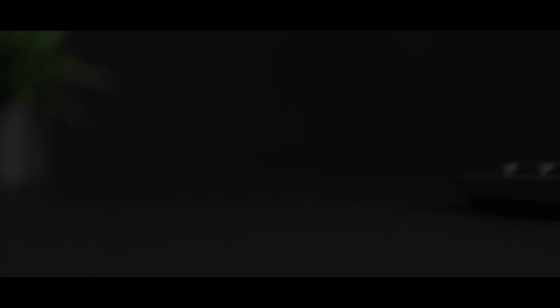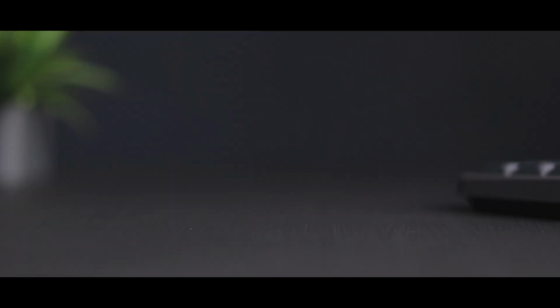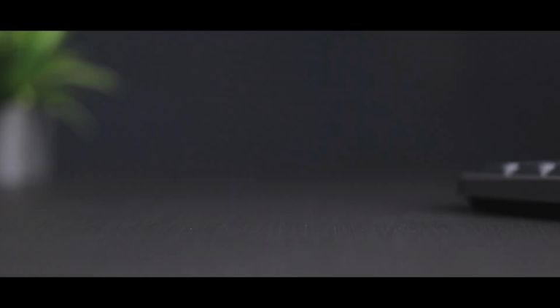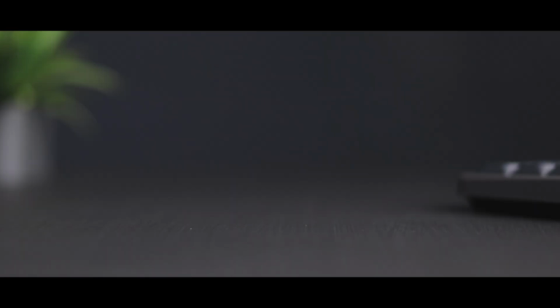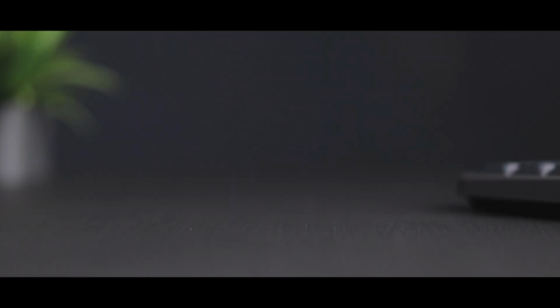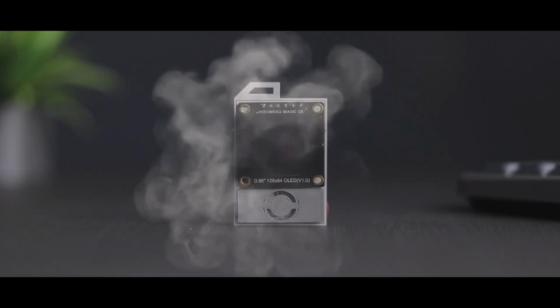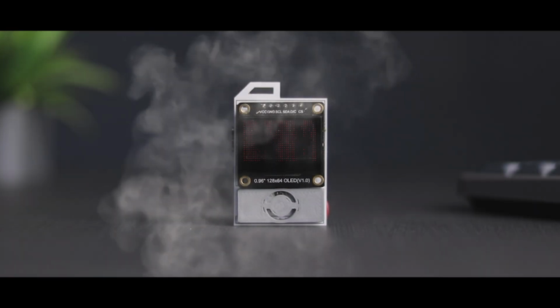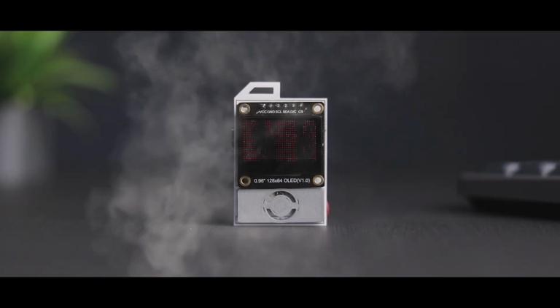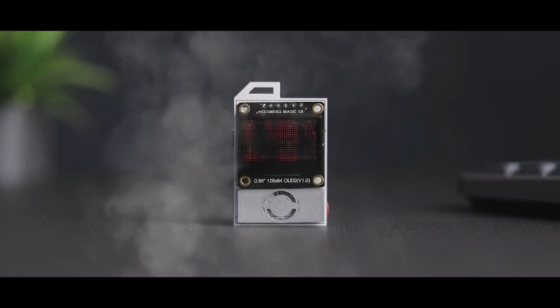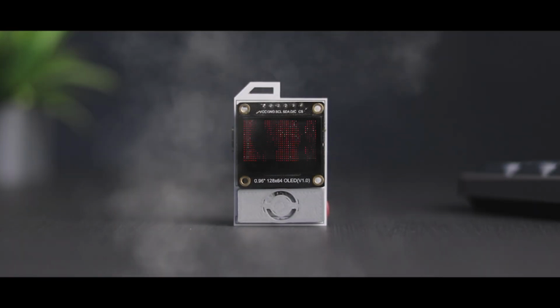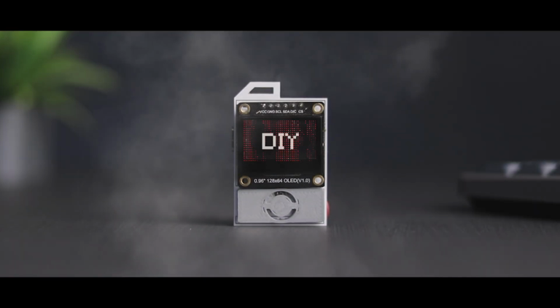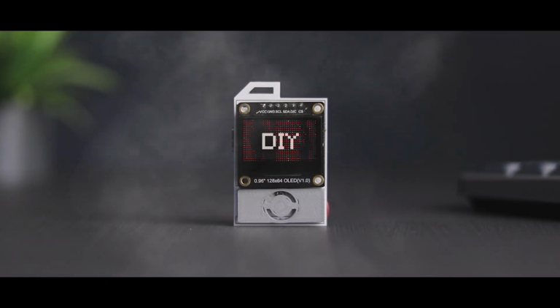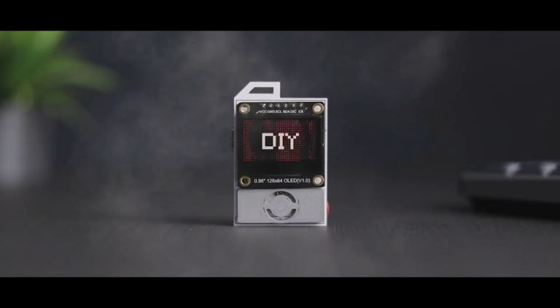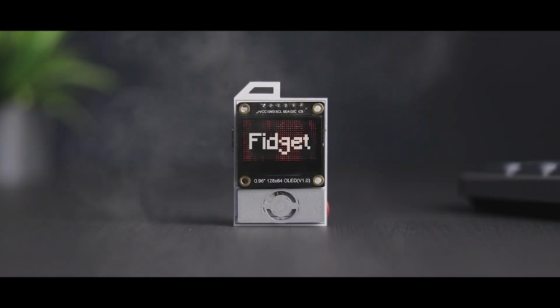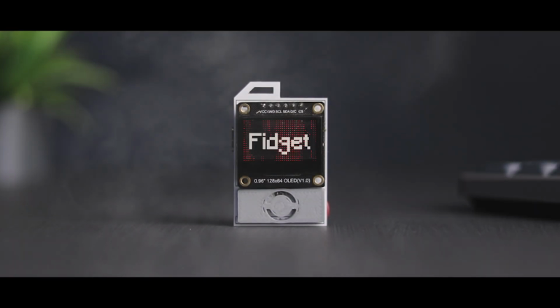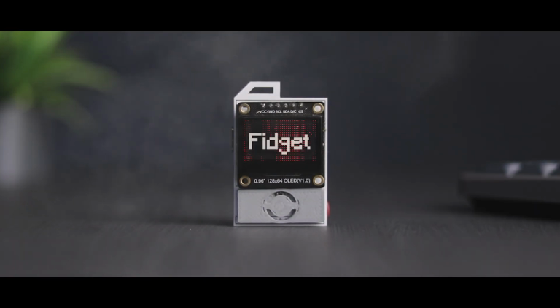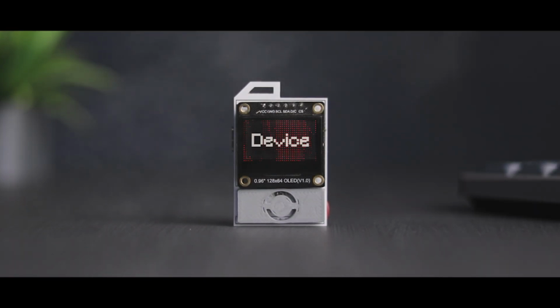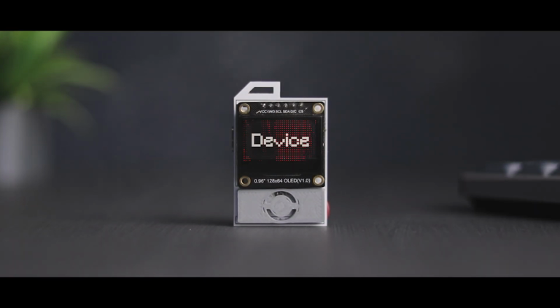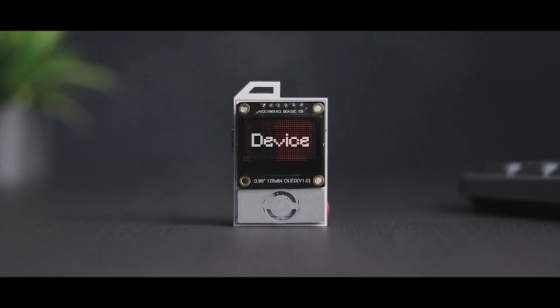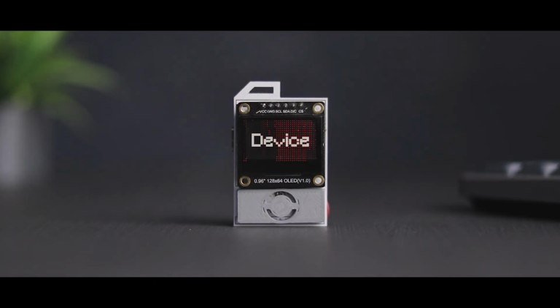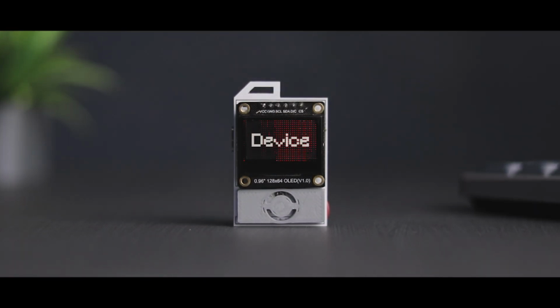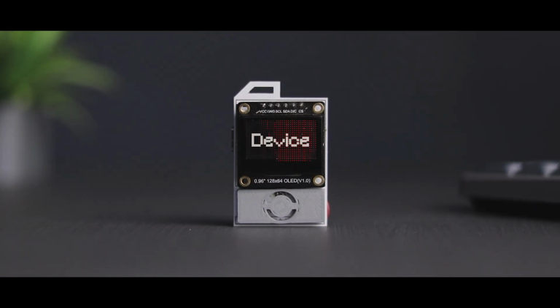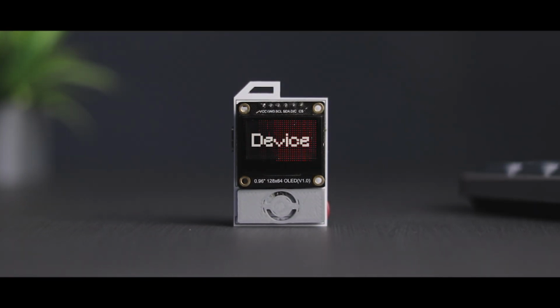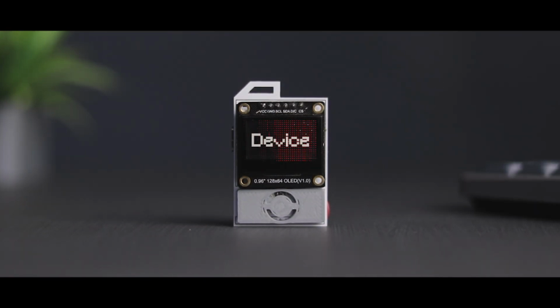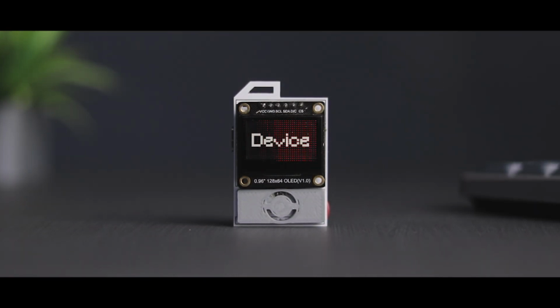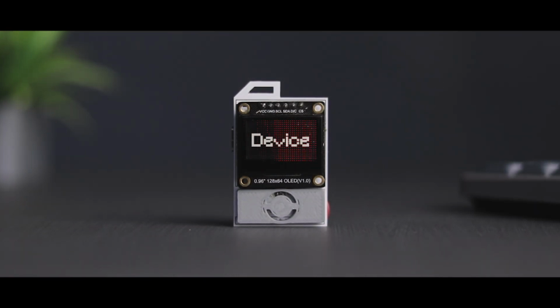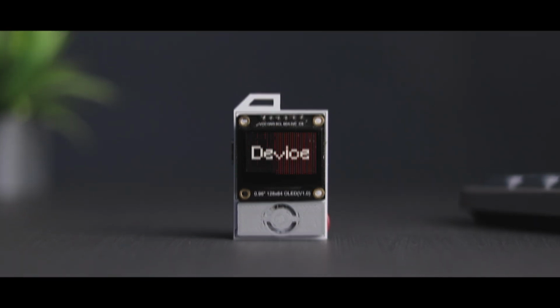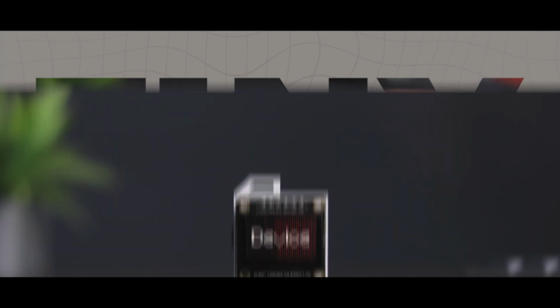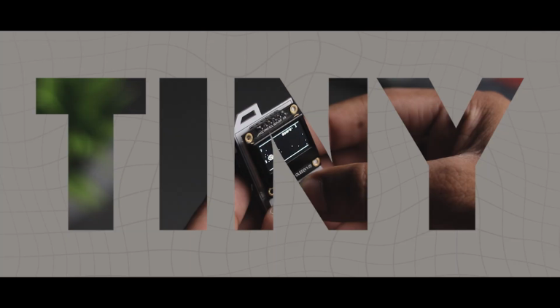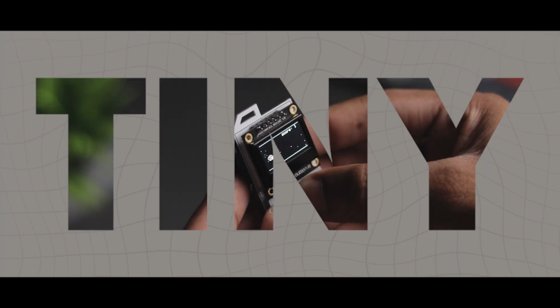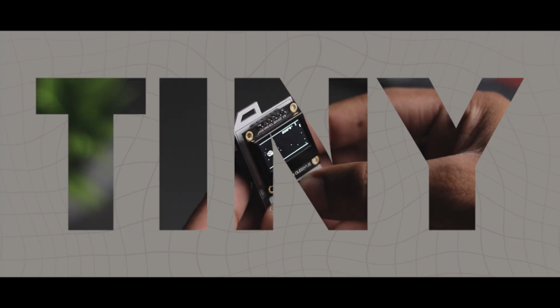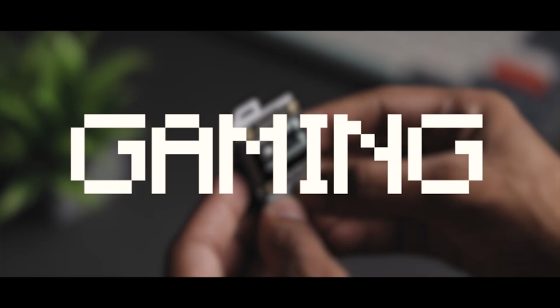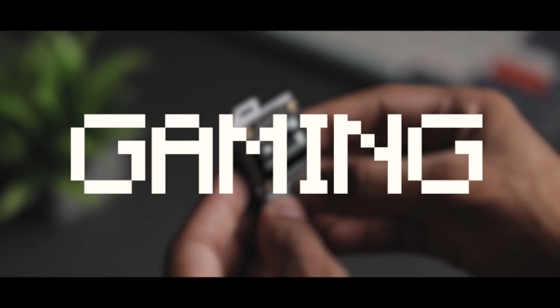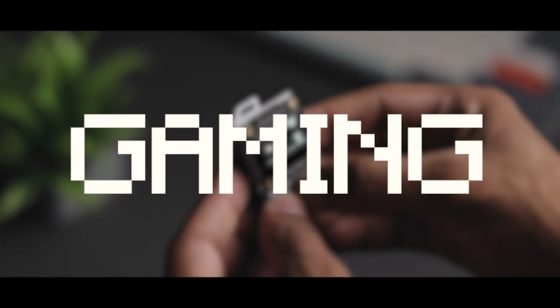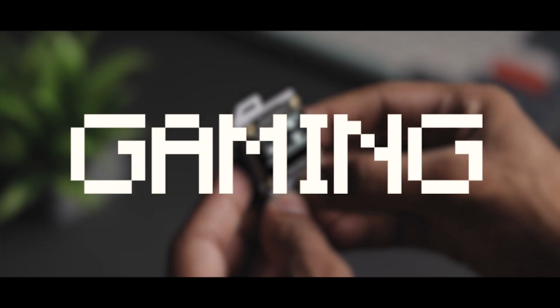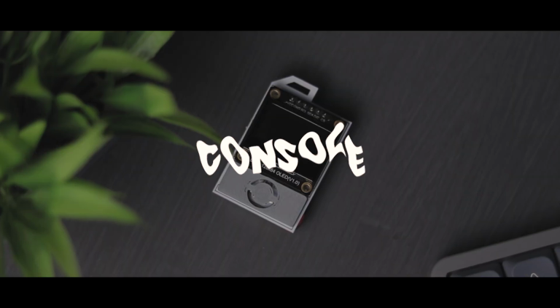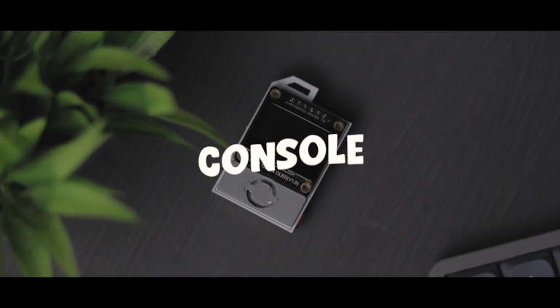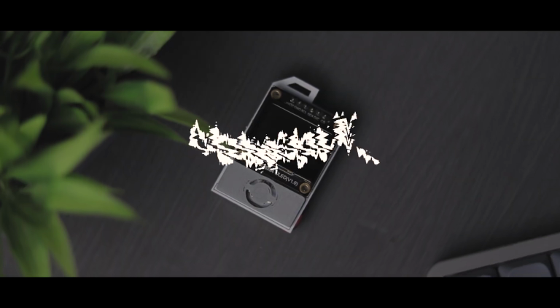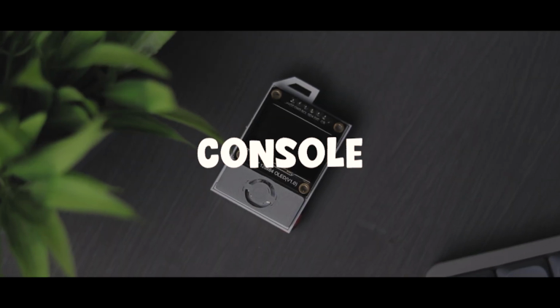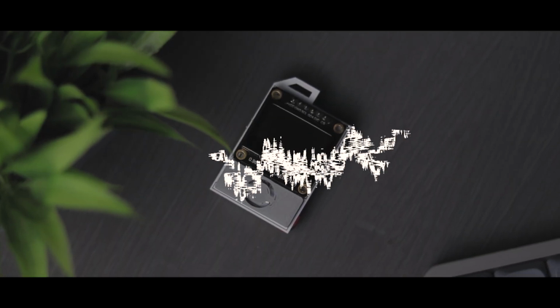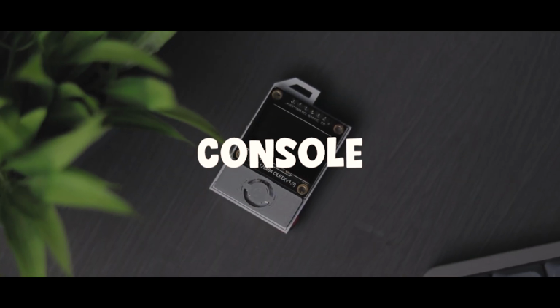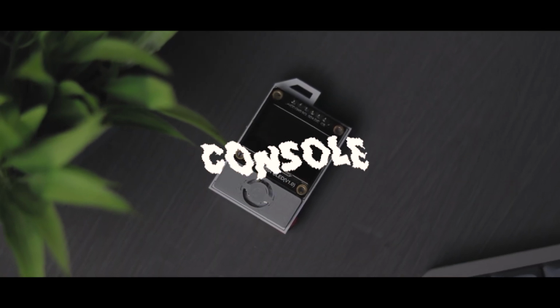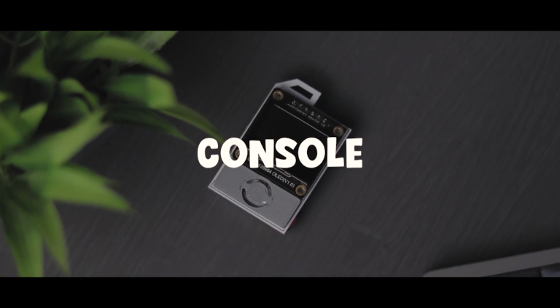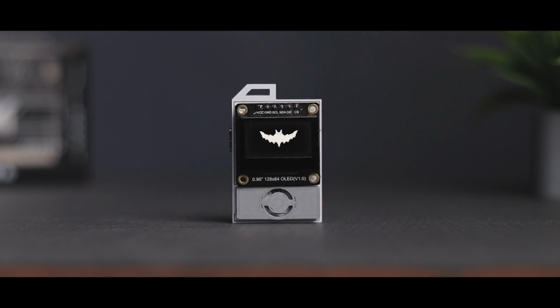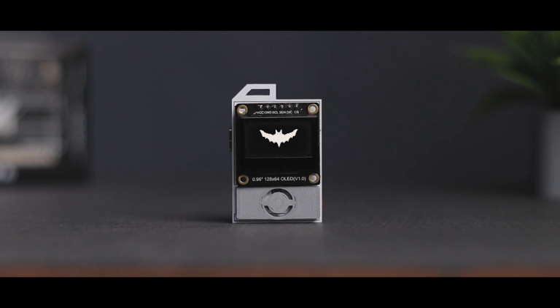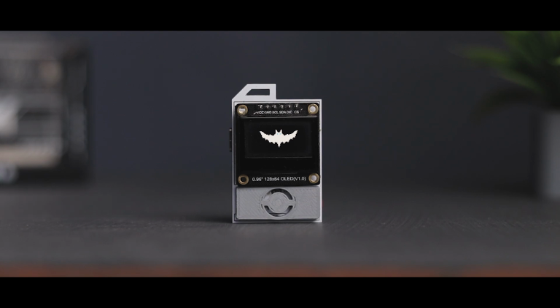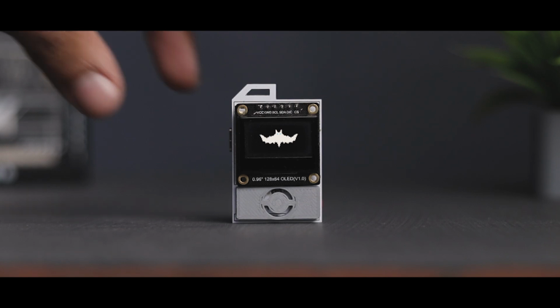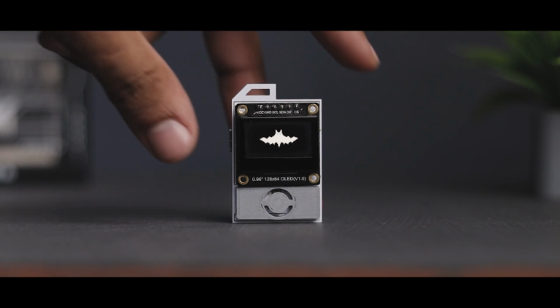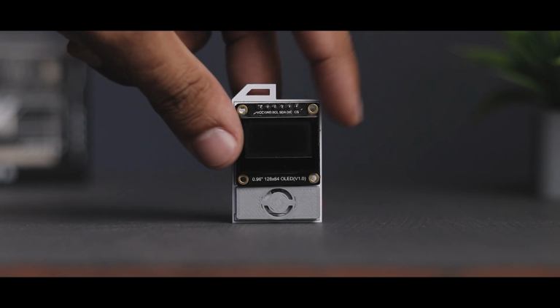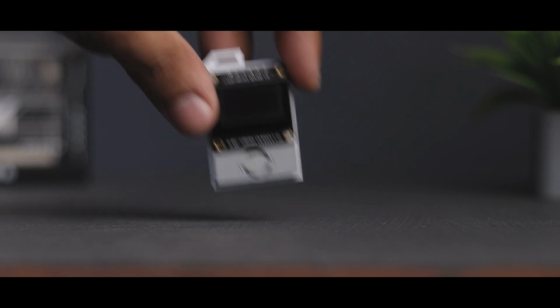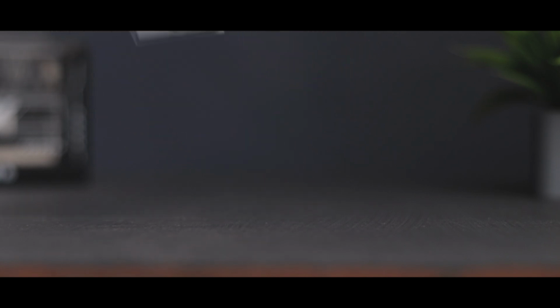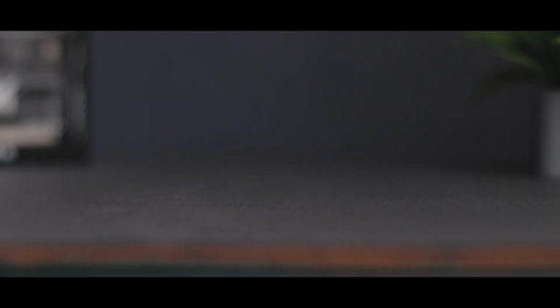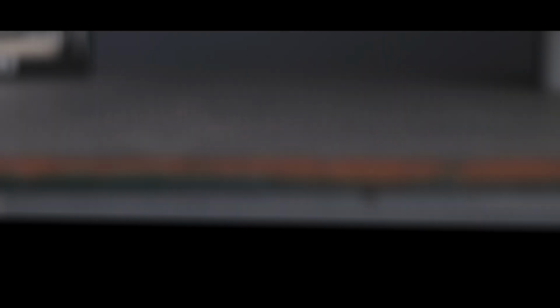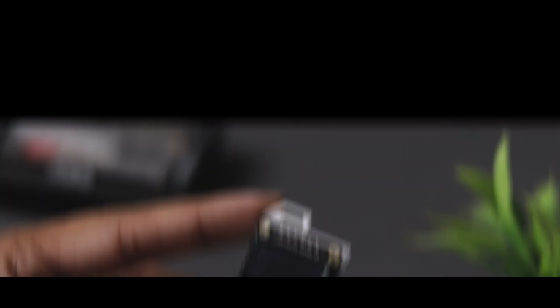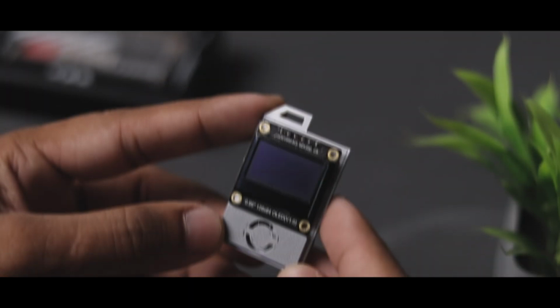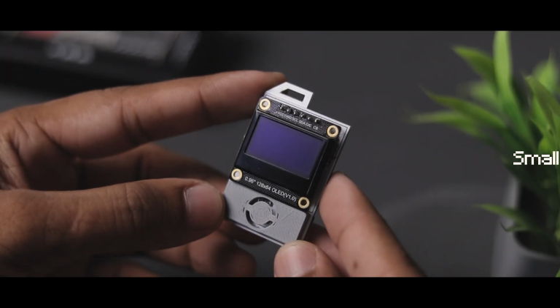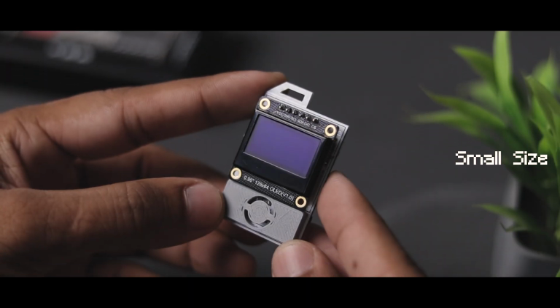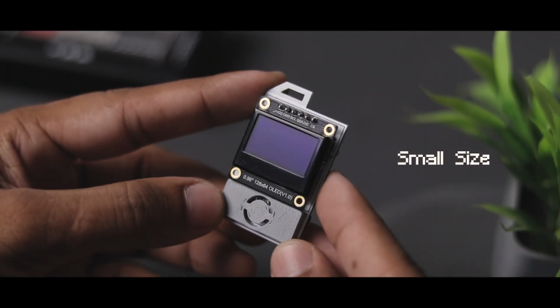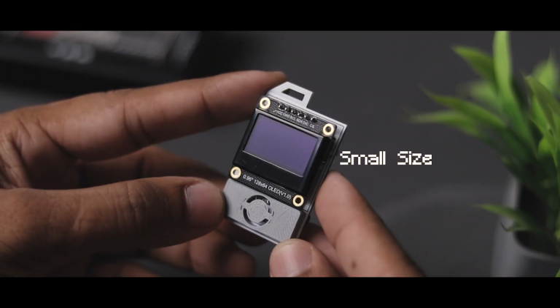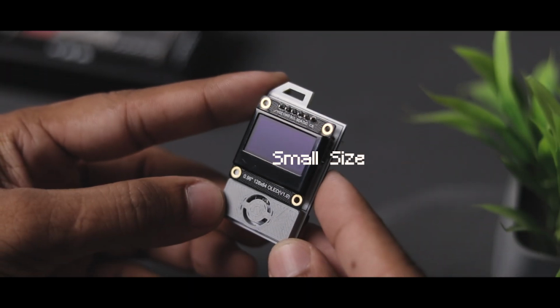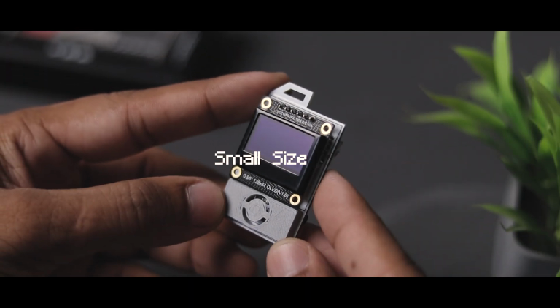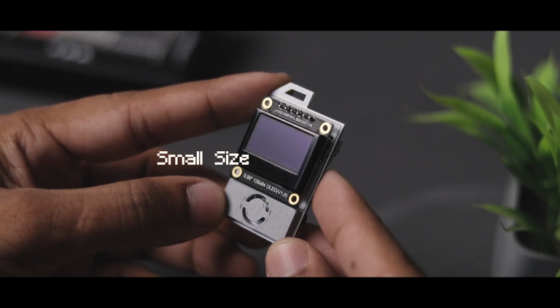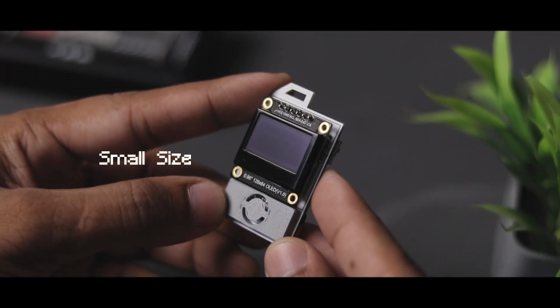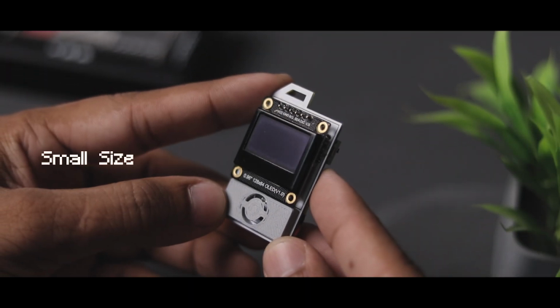Meet my new DIY fidget device. It's a tiny gaming console. You can carry it anywhere because of its small size.